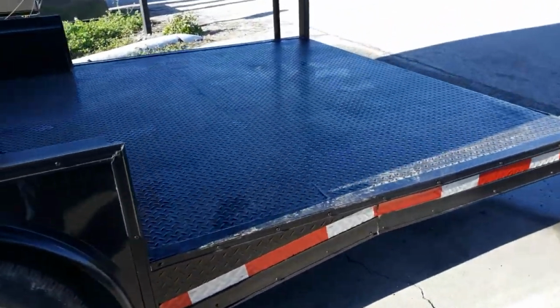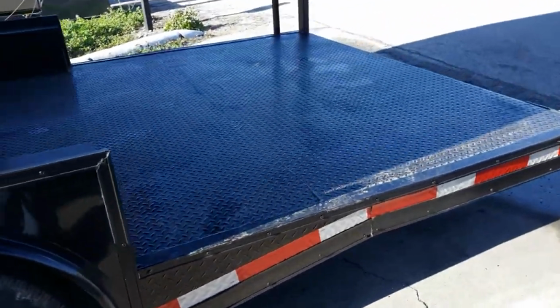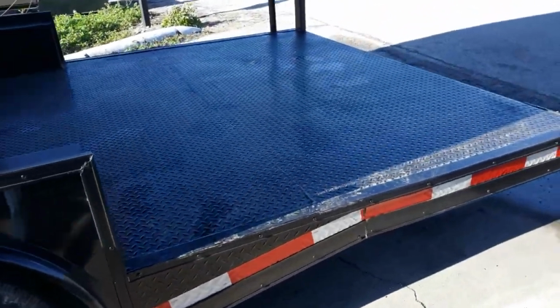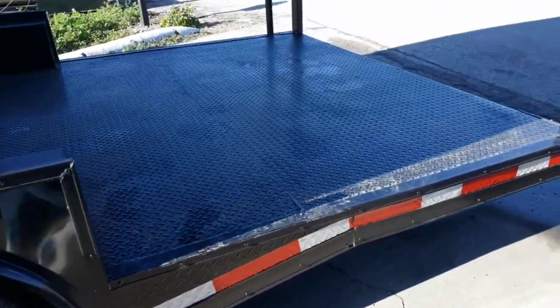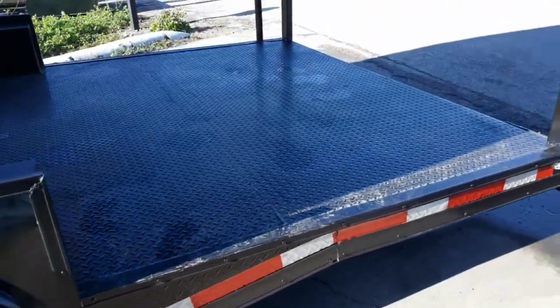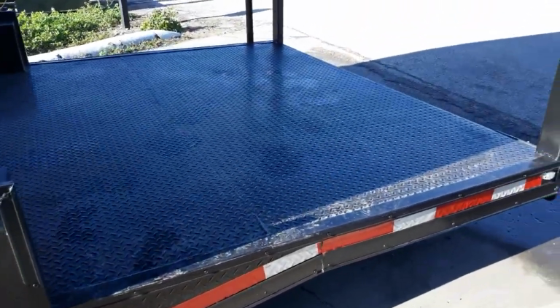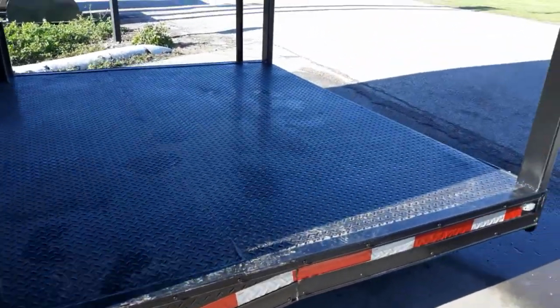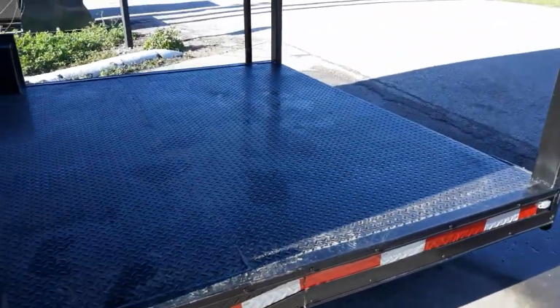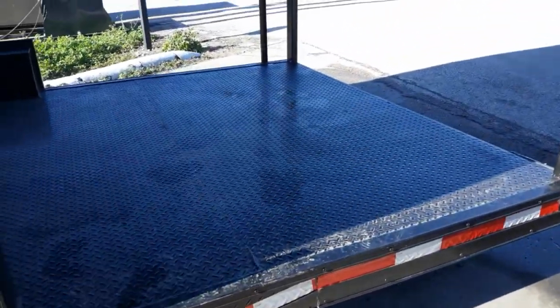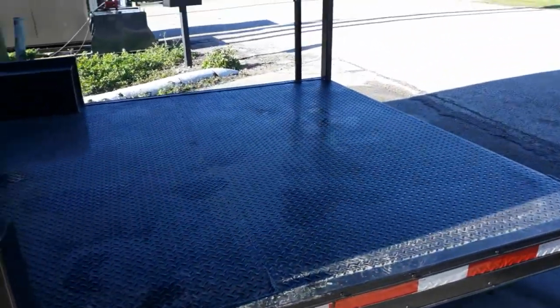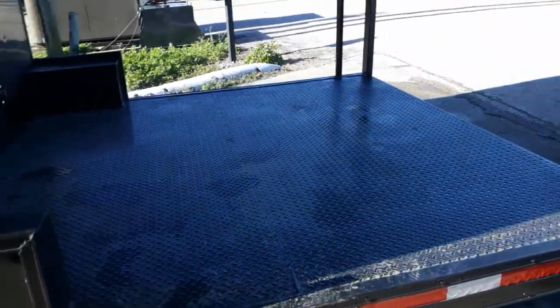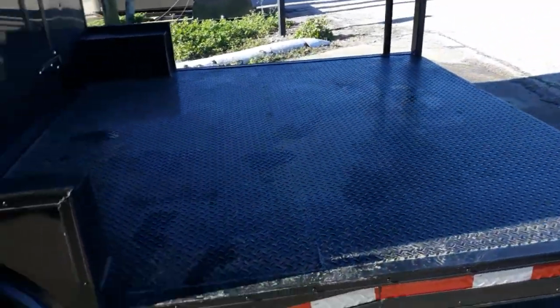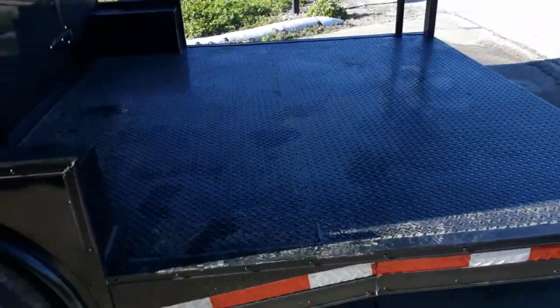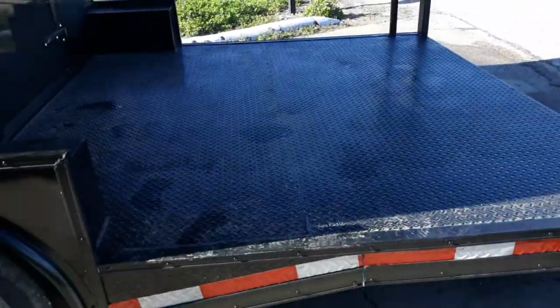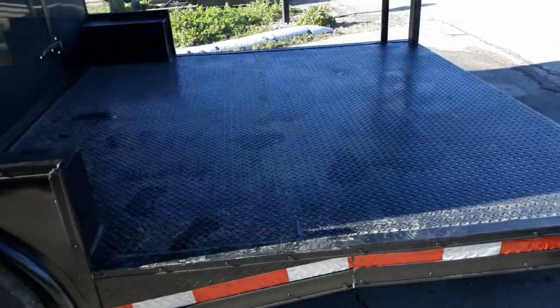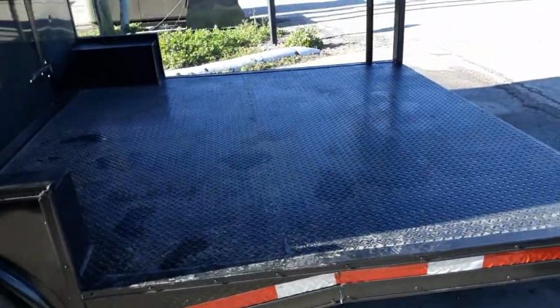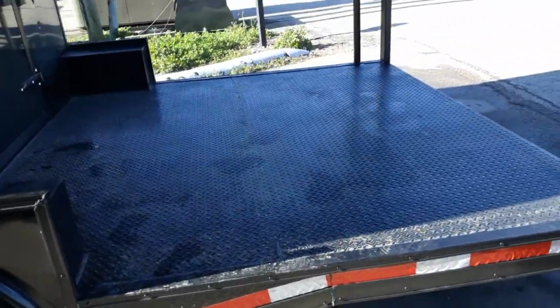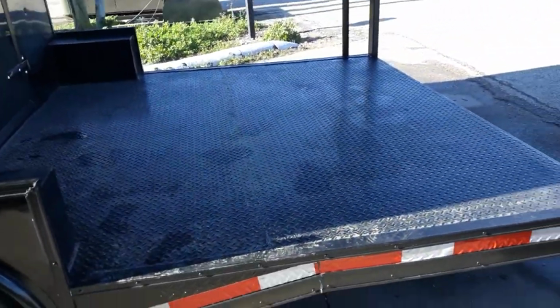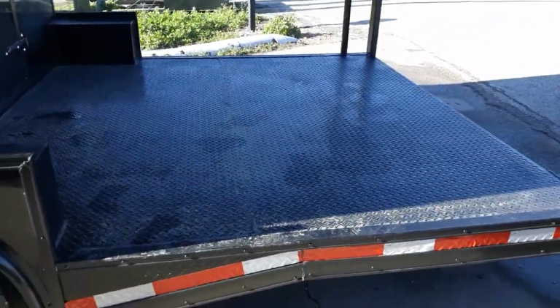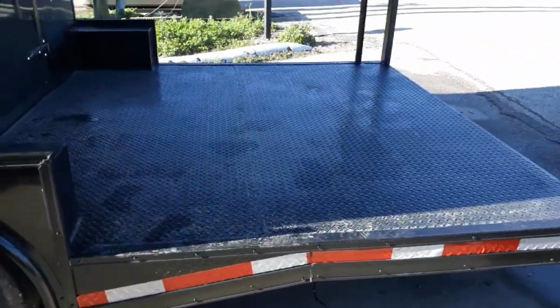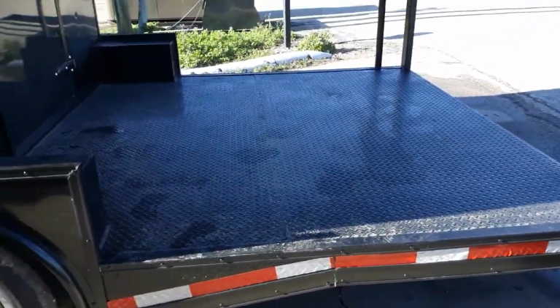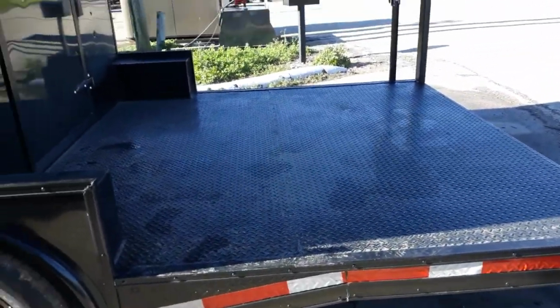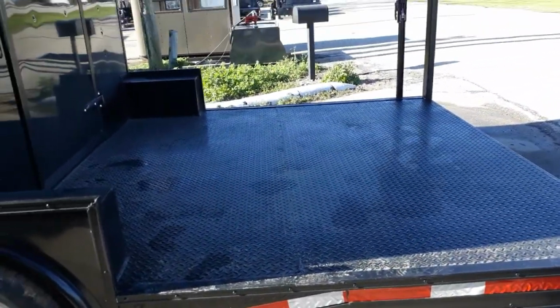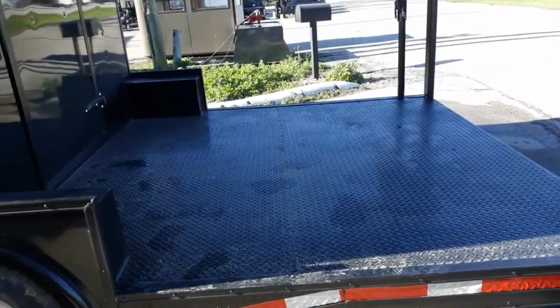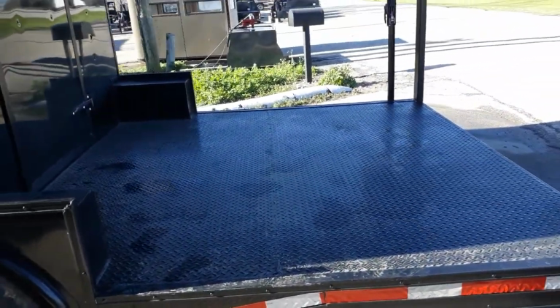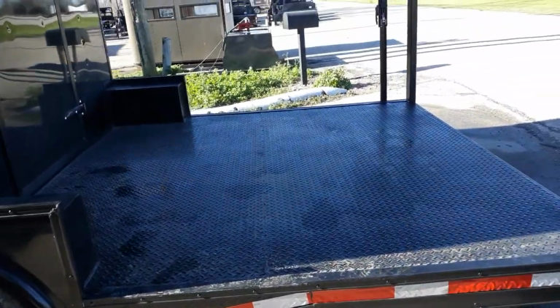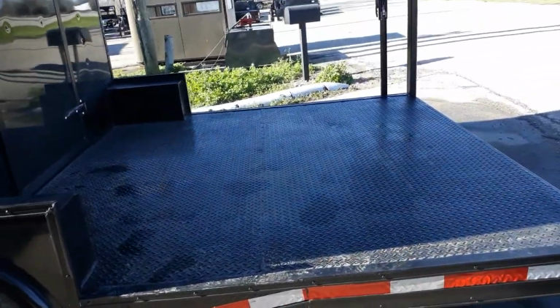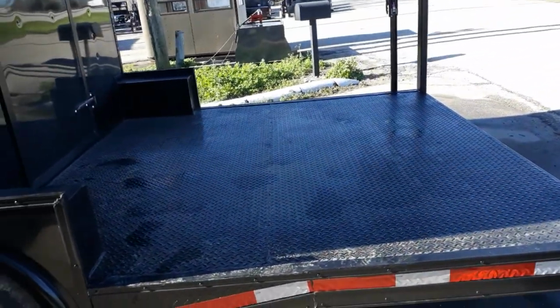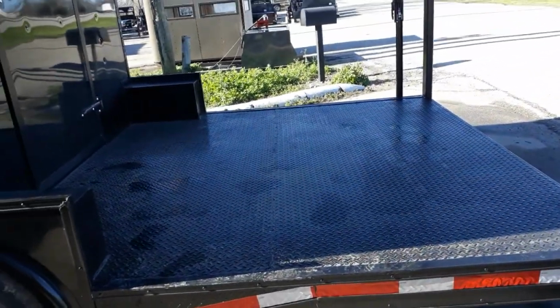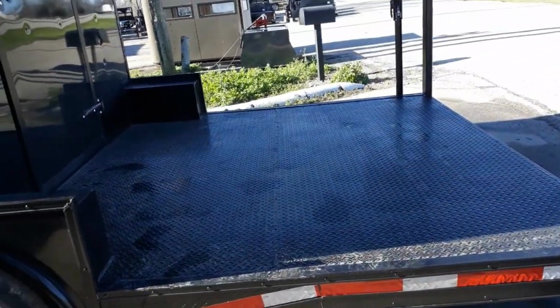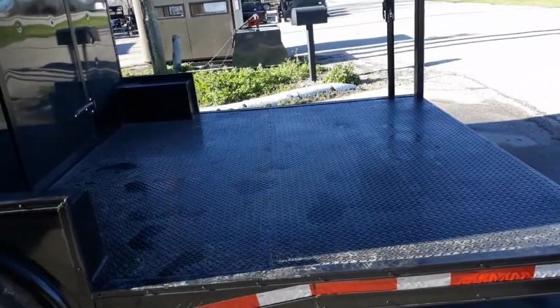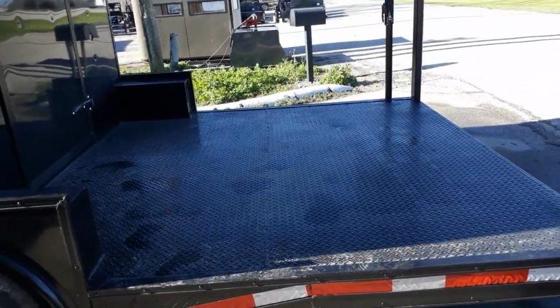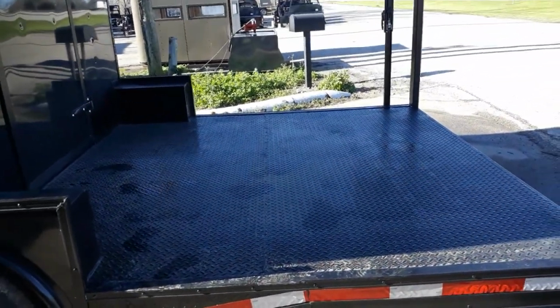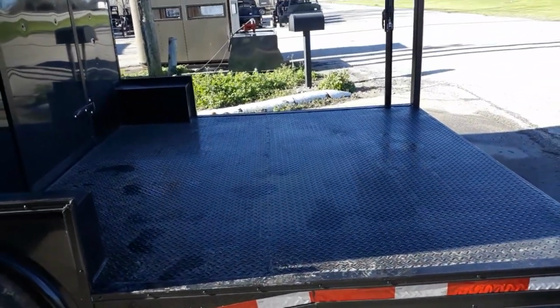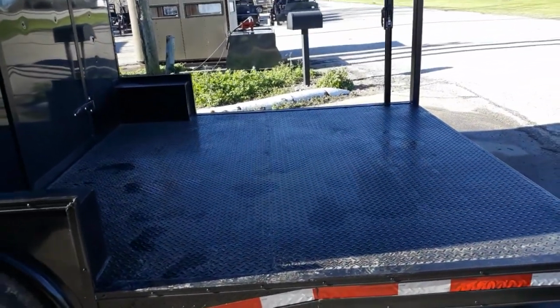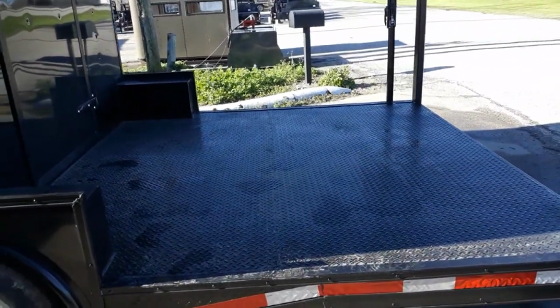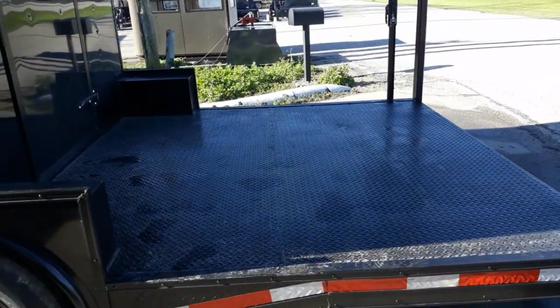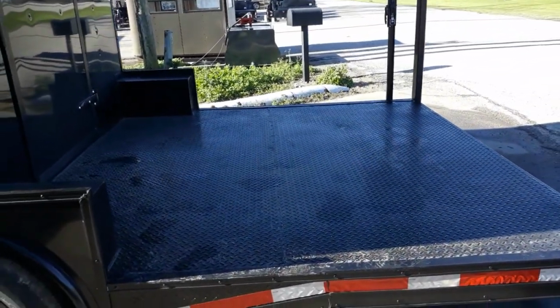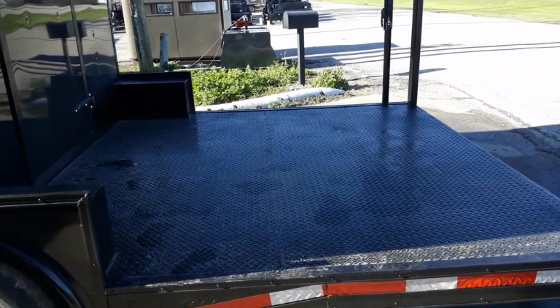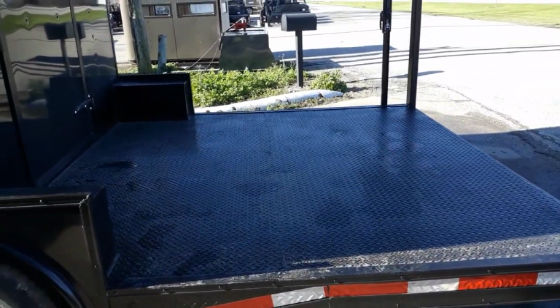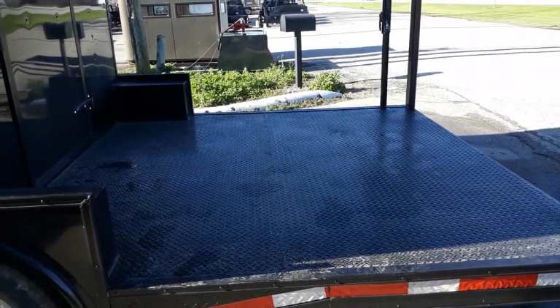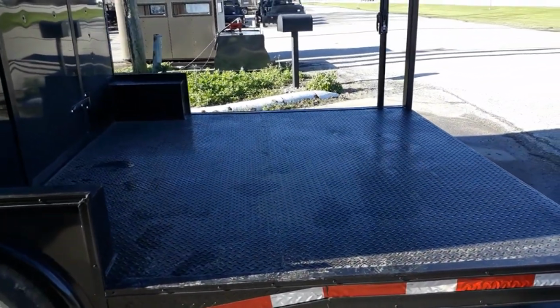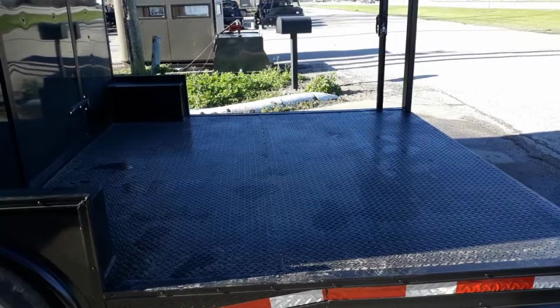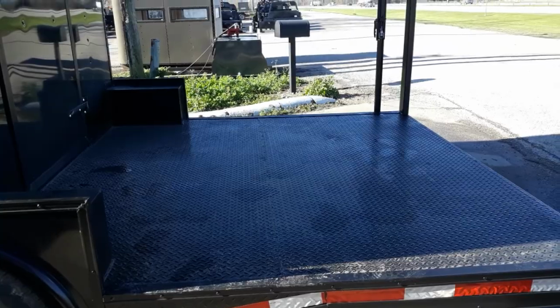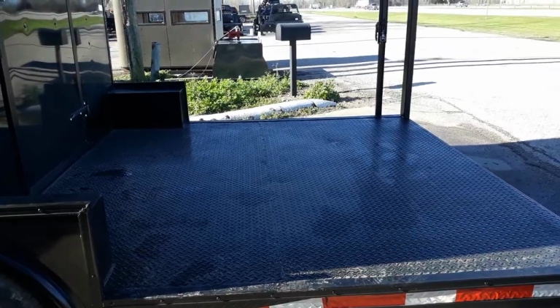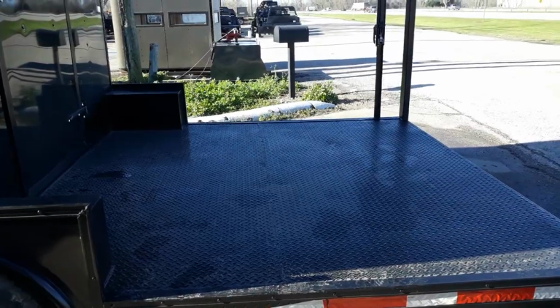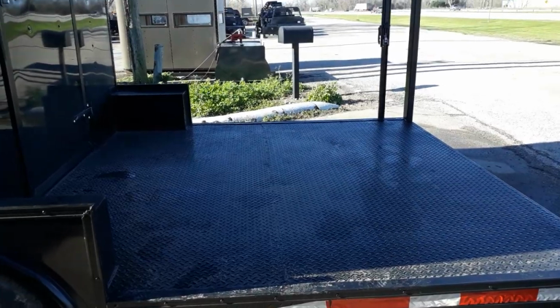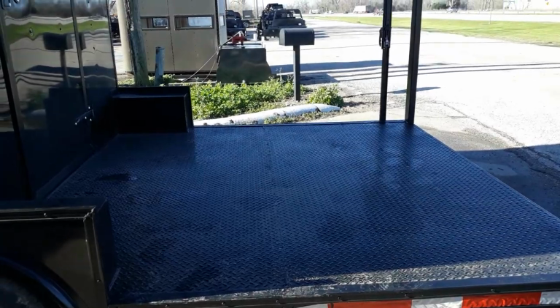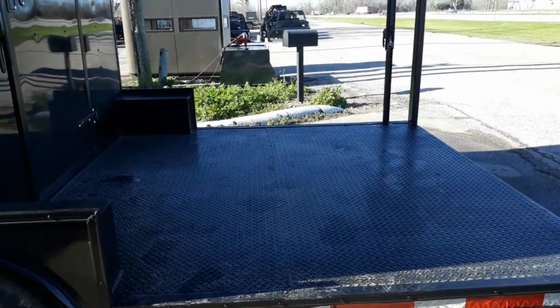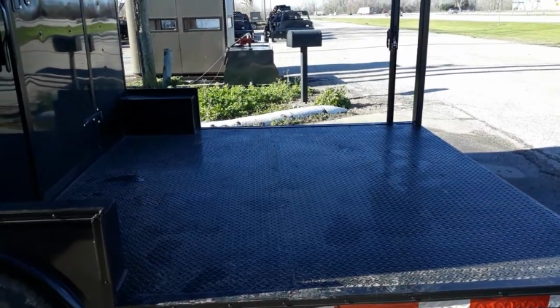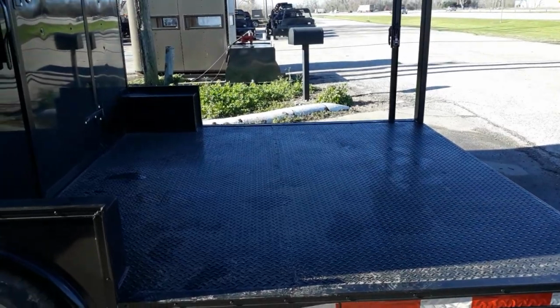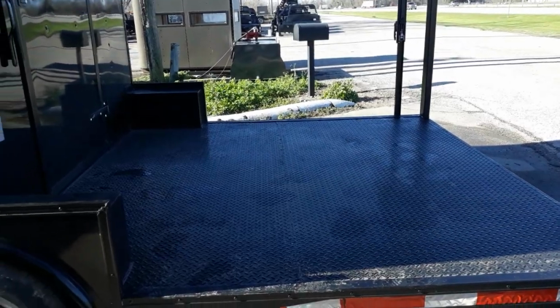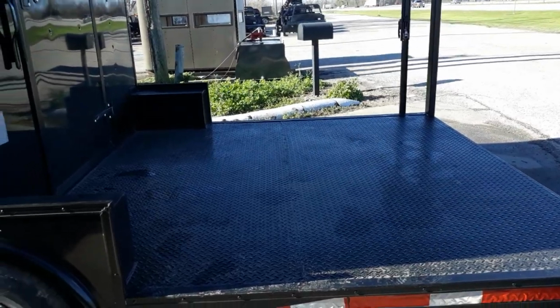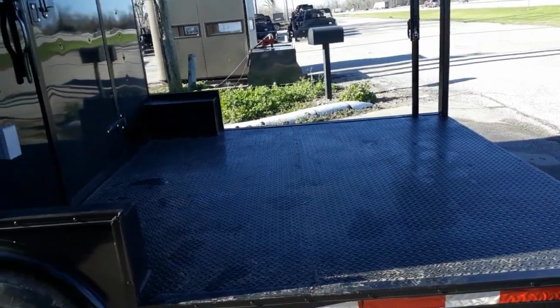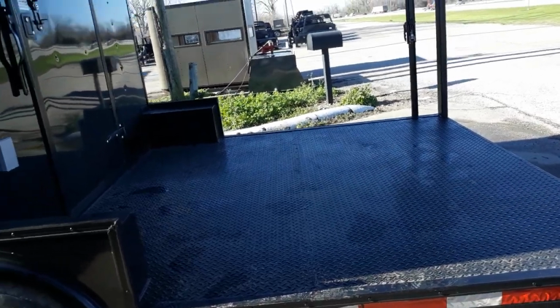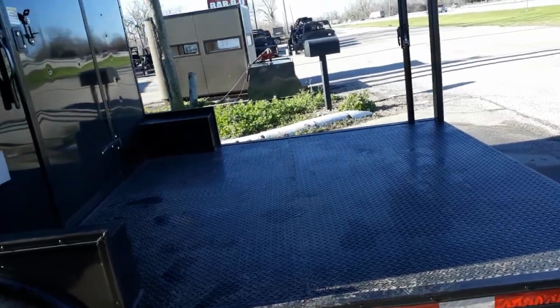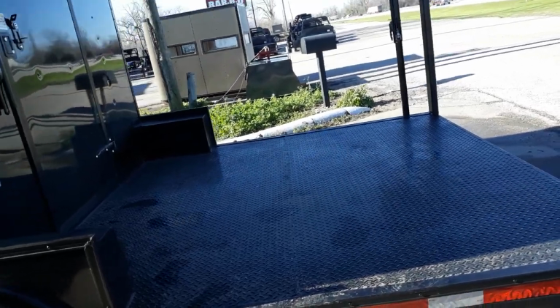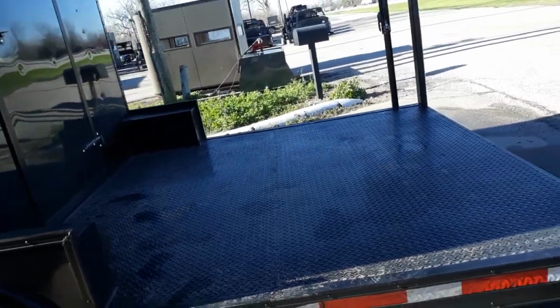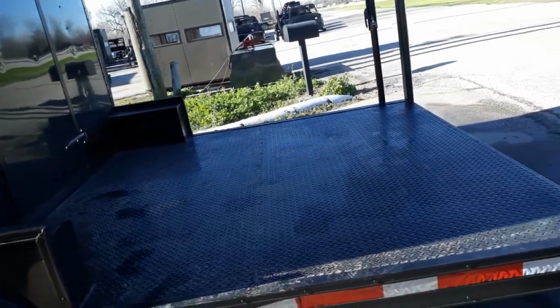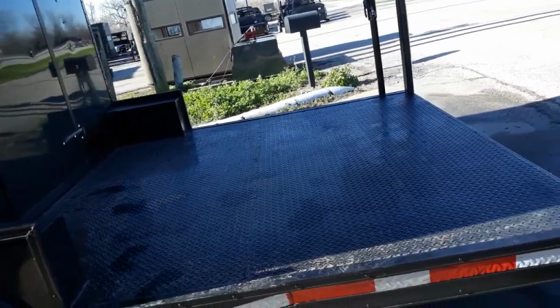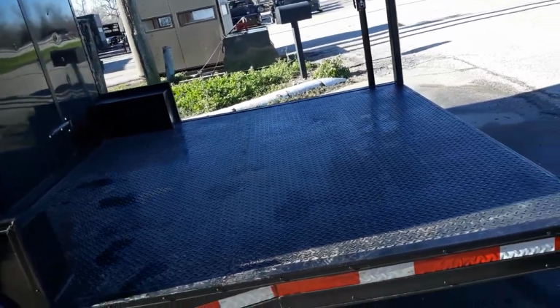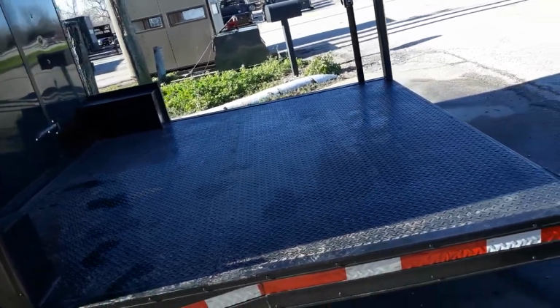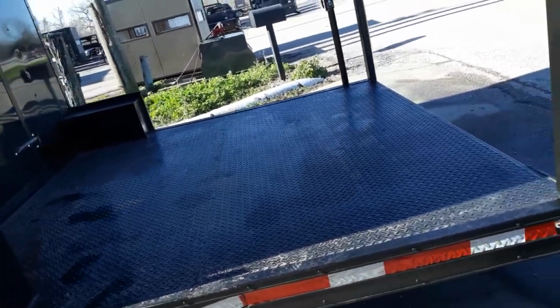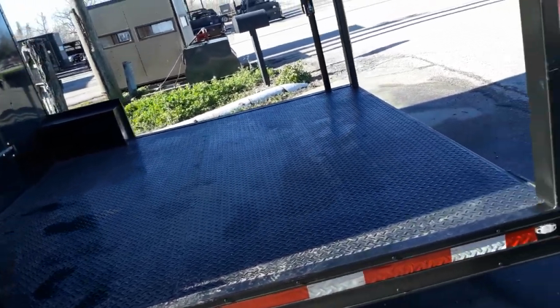Here we'll take a look at the porch. It's an 8 foot reinforced steel porch with diamond plate.